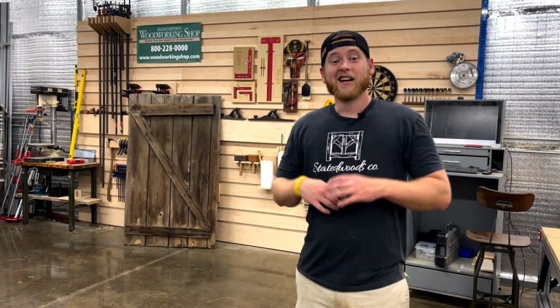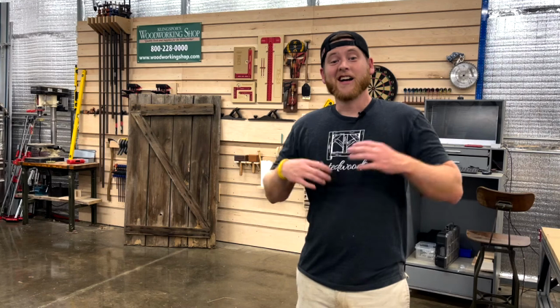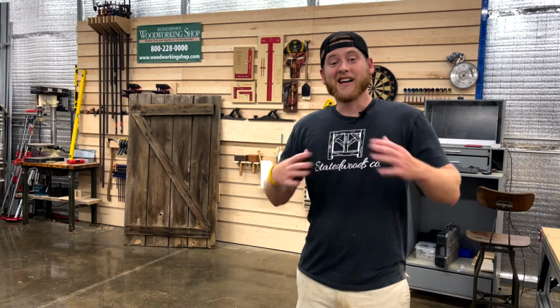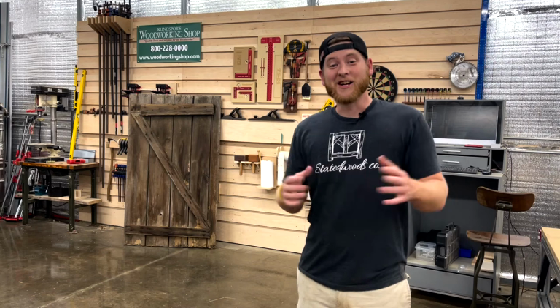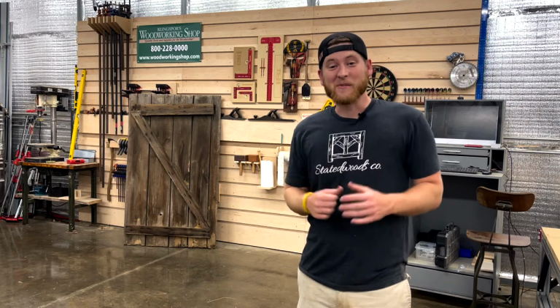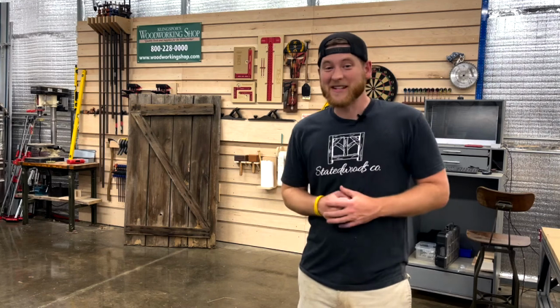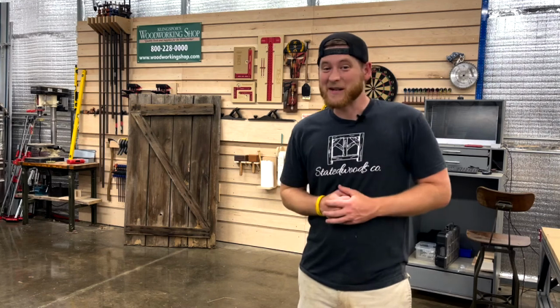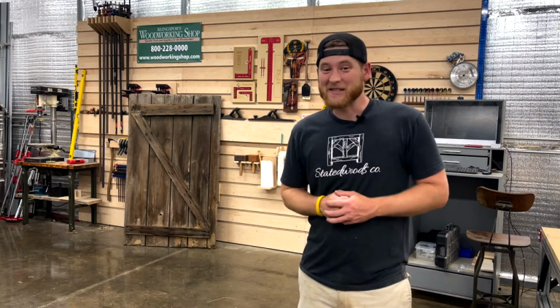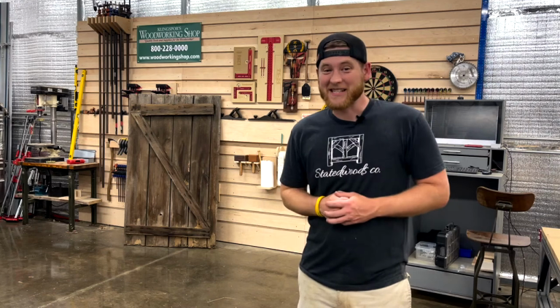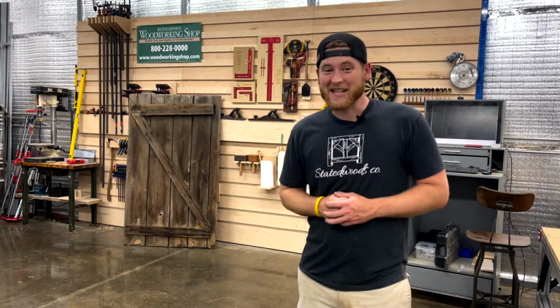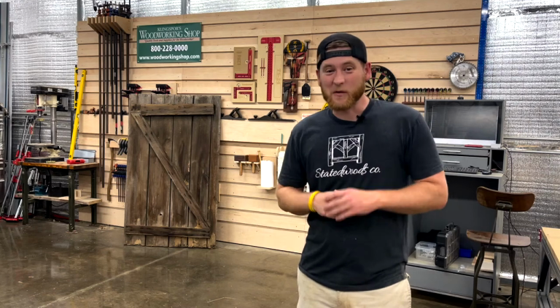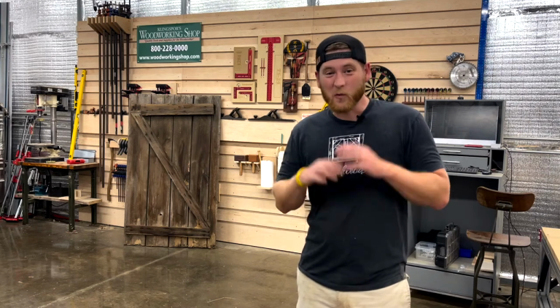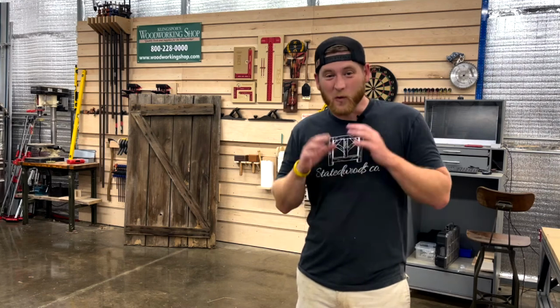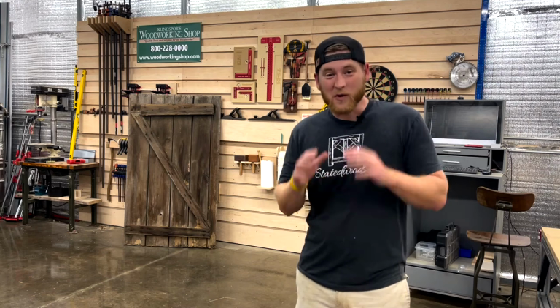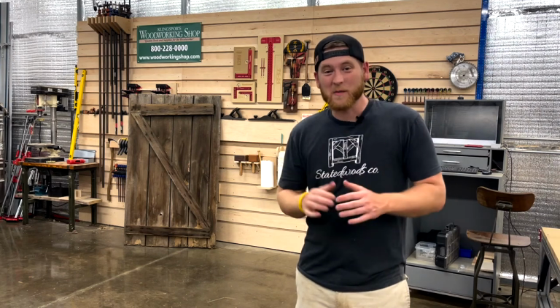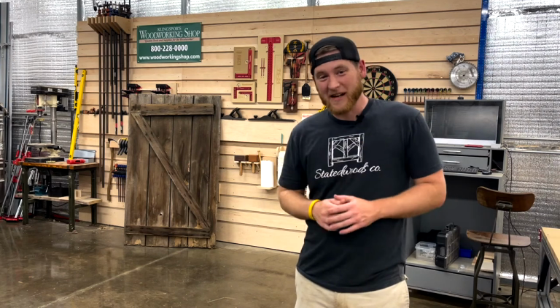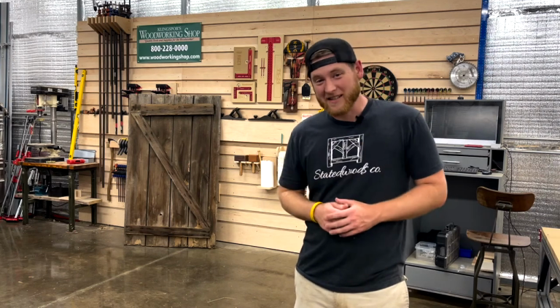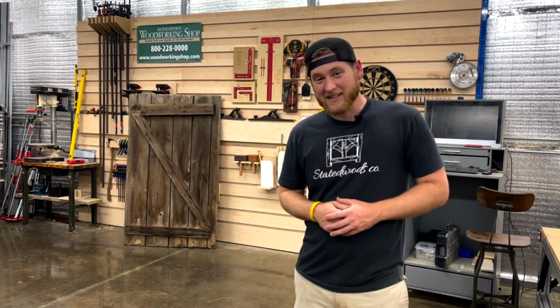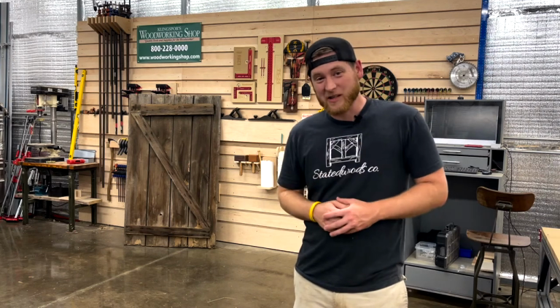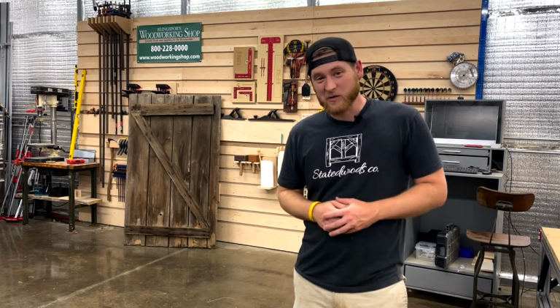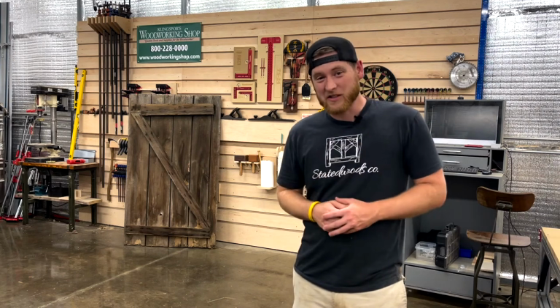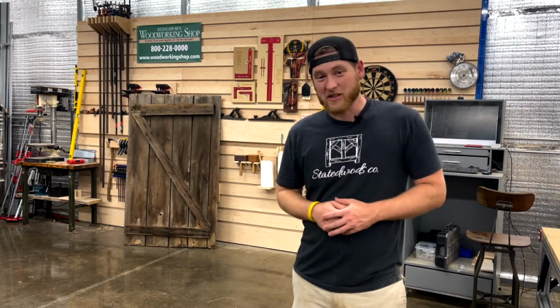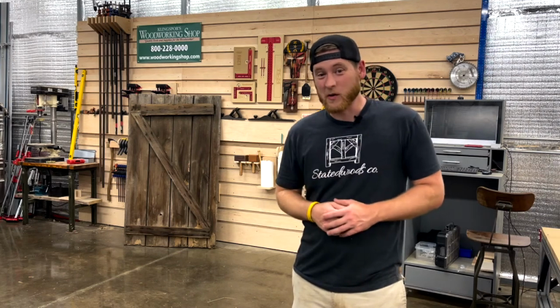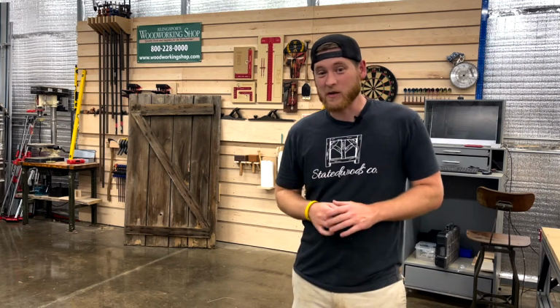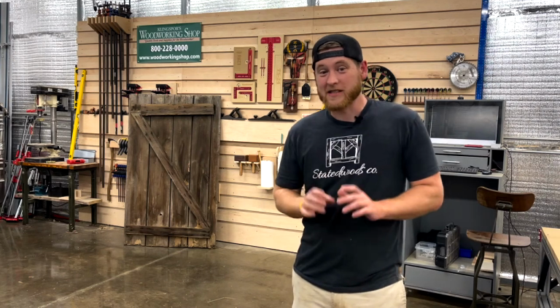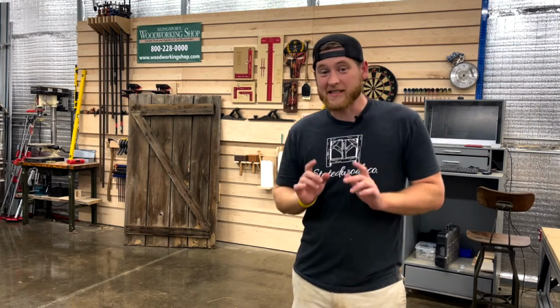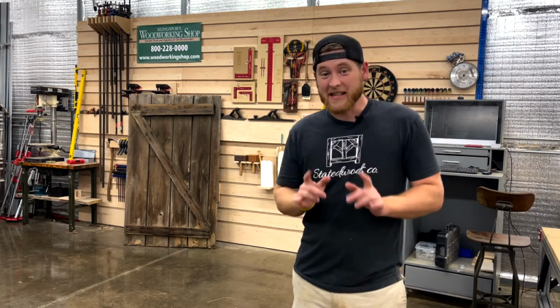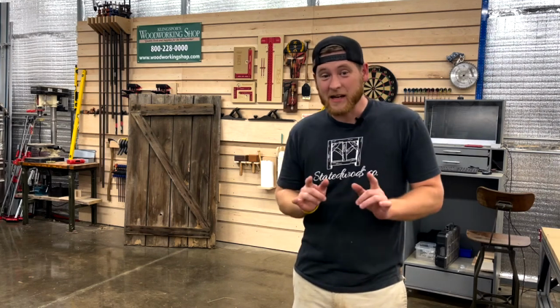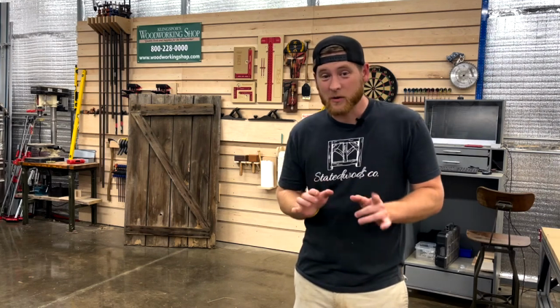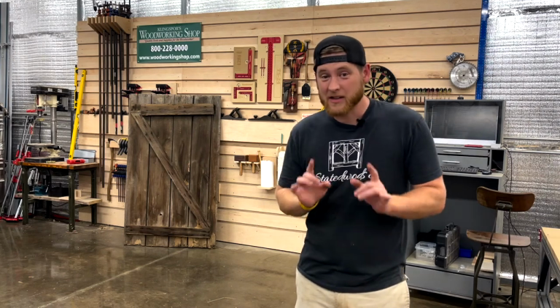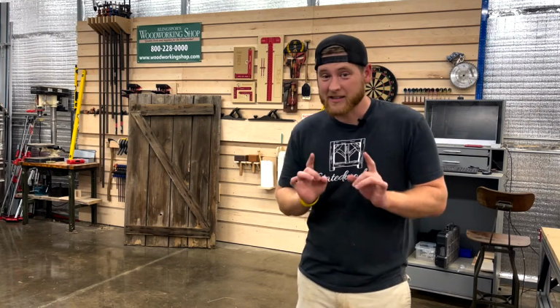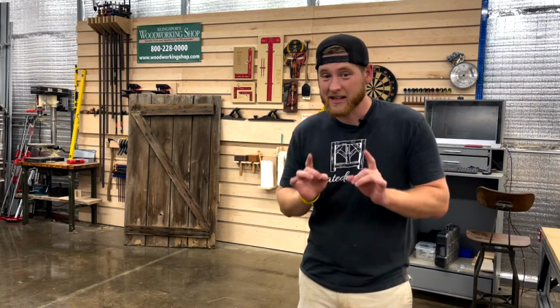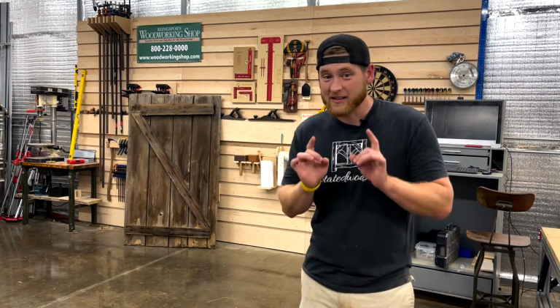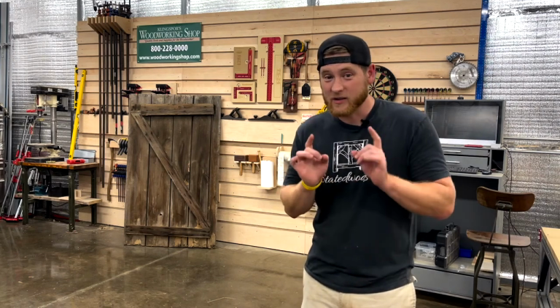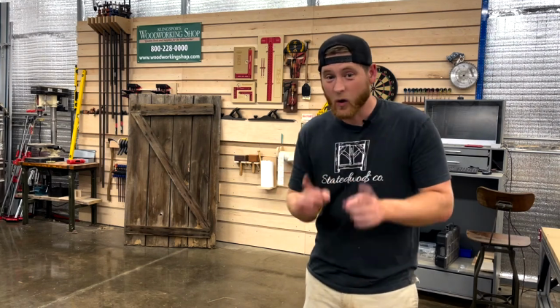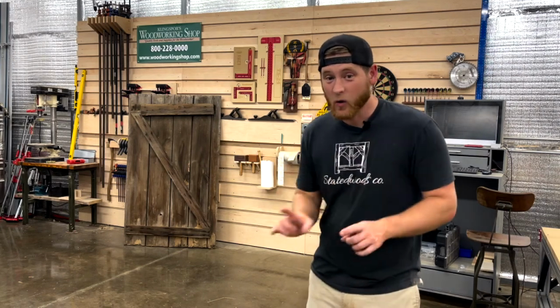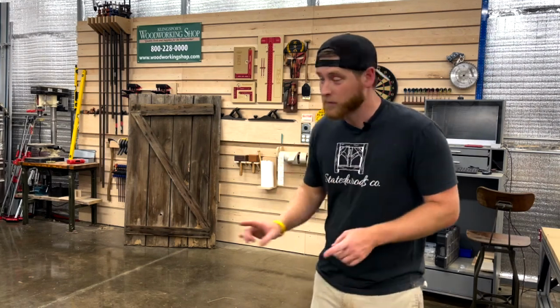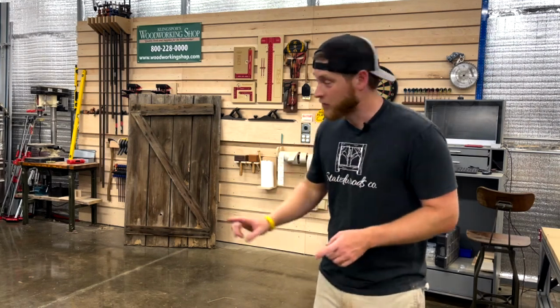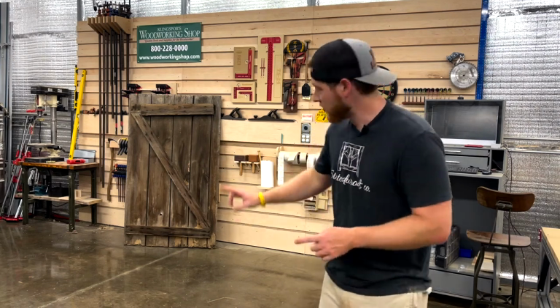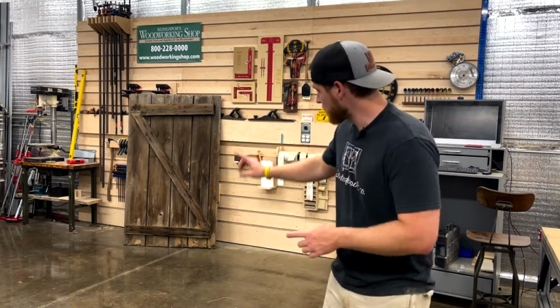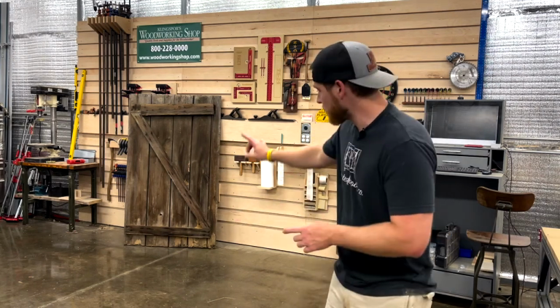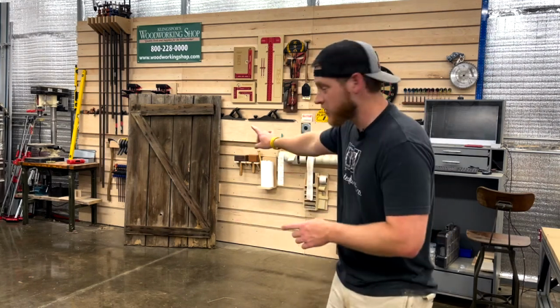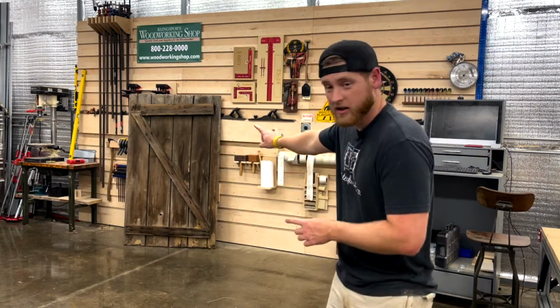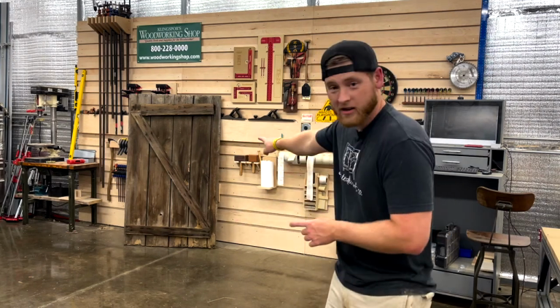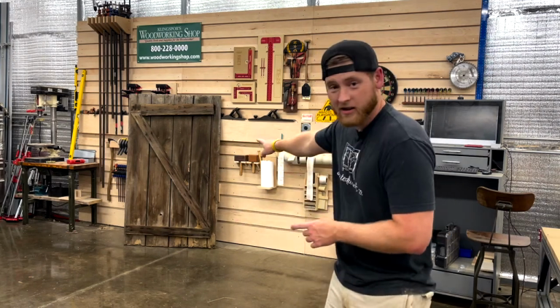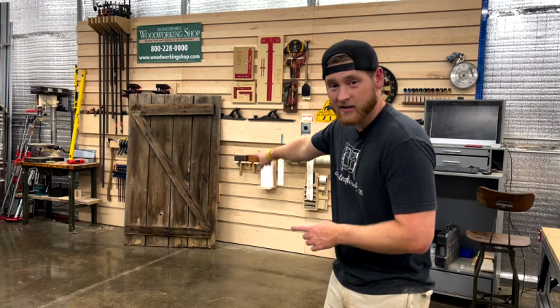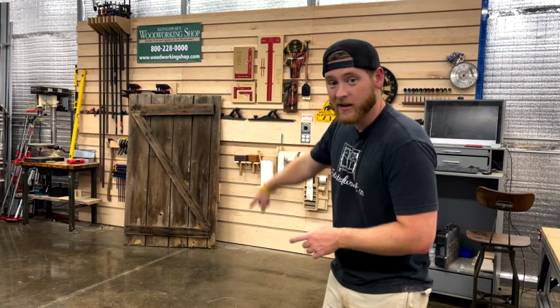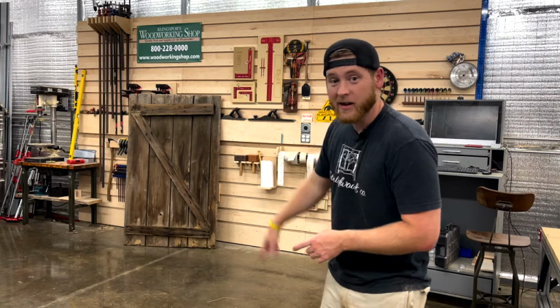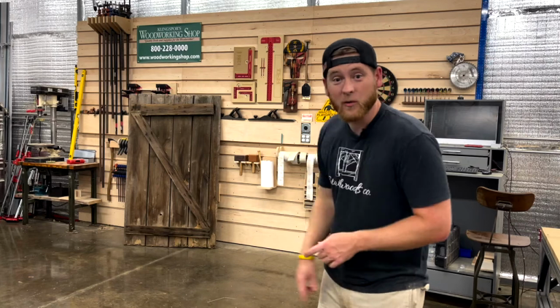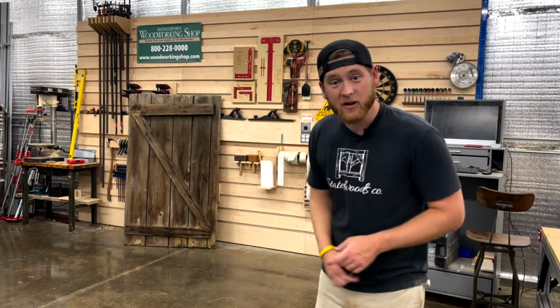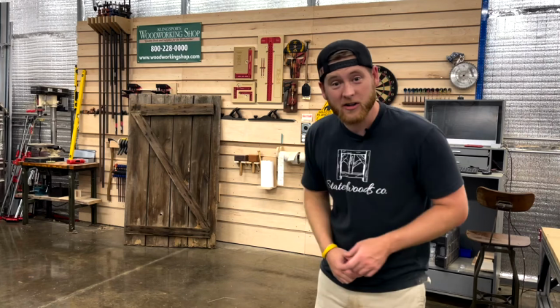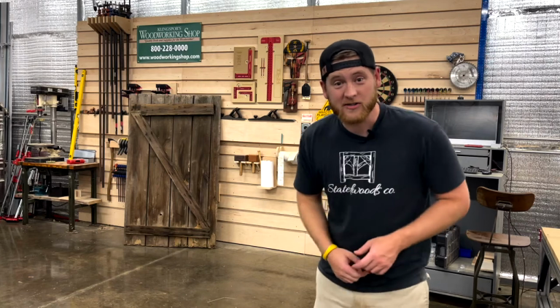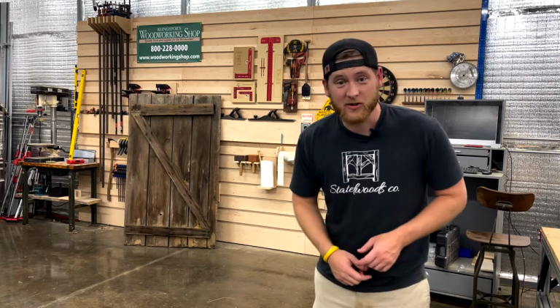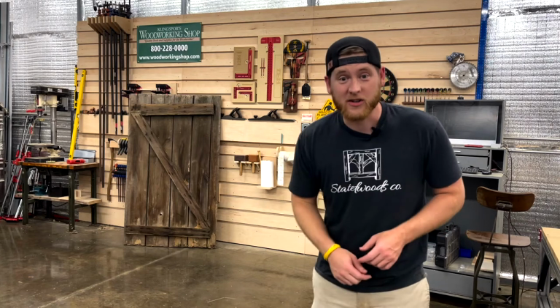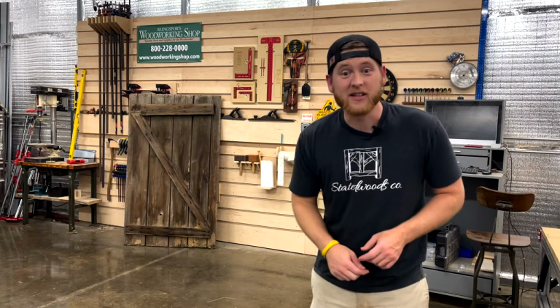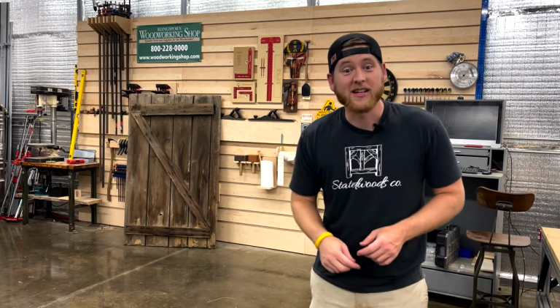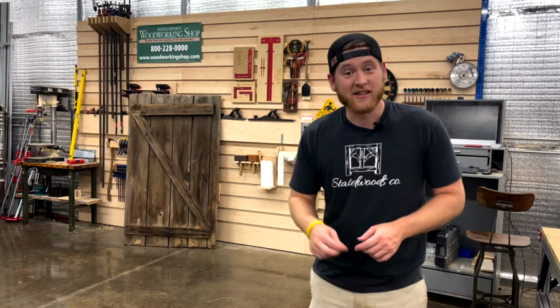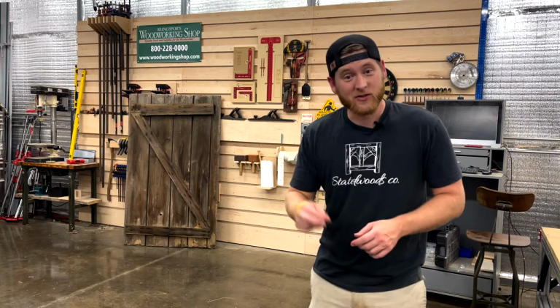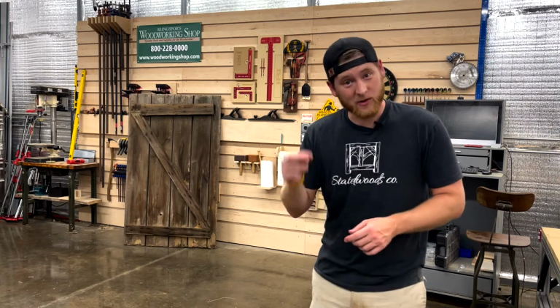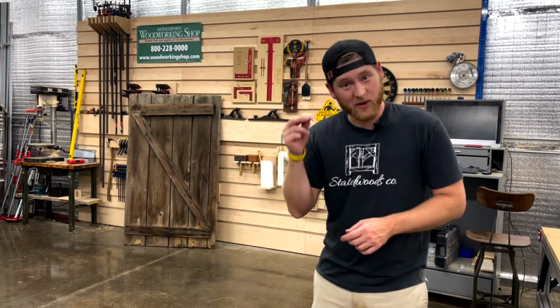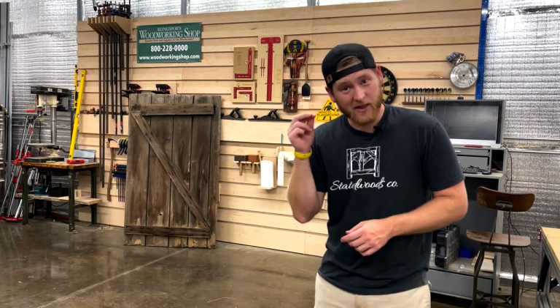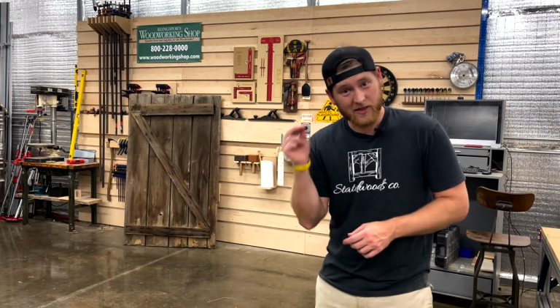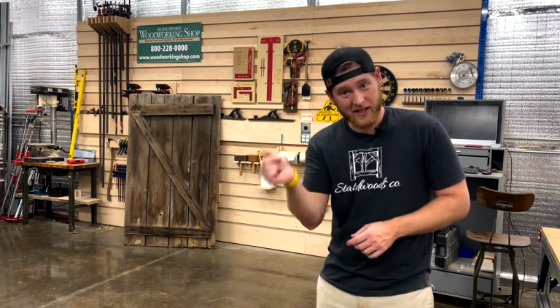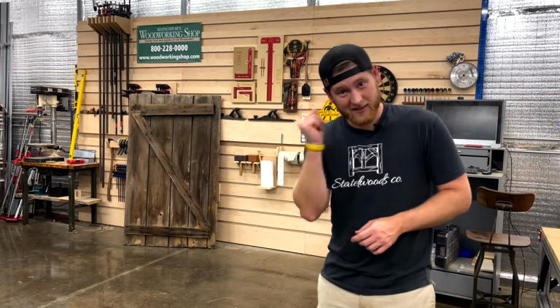Hey y'all, my name is Nick and welcome back to State of Woods Code. Today we're going to take this old barn door and turn it into this.